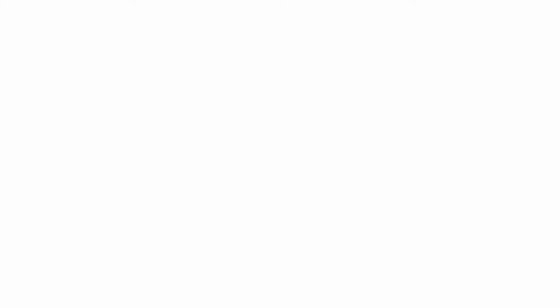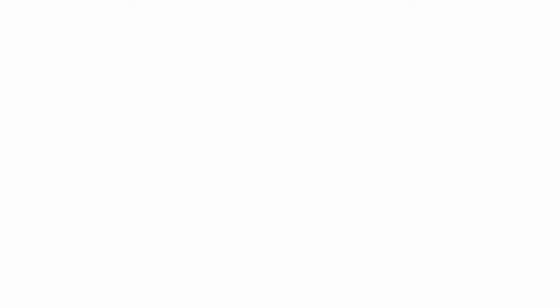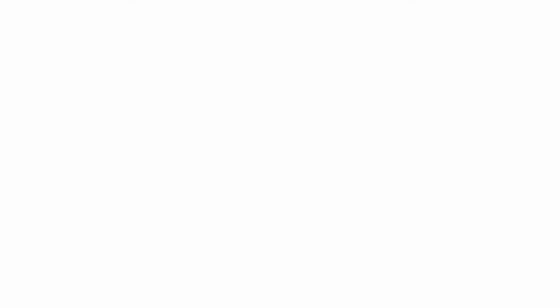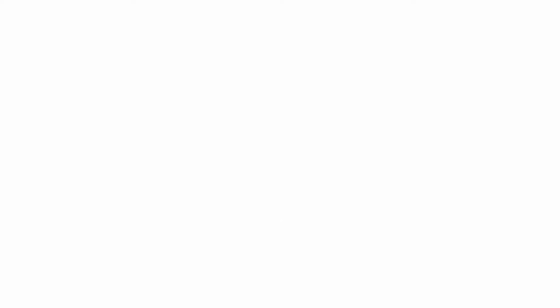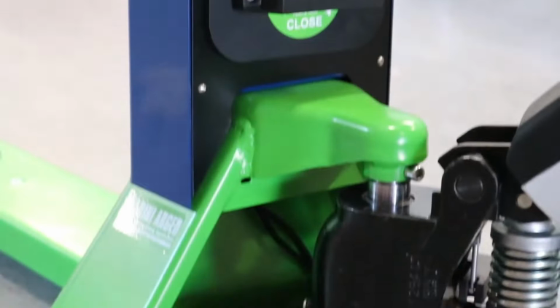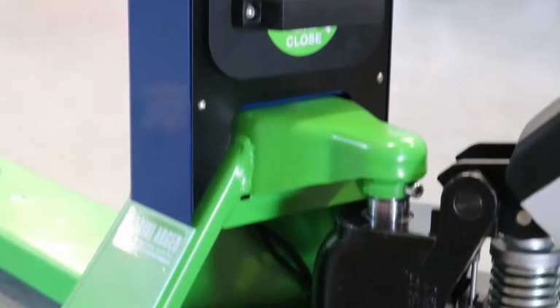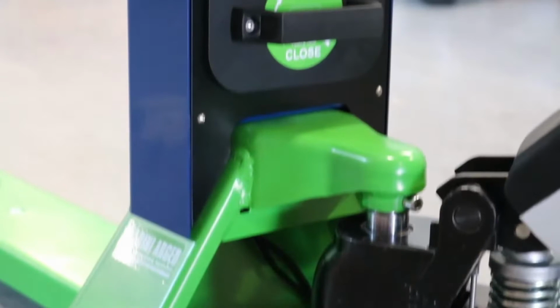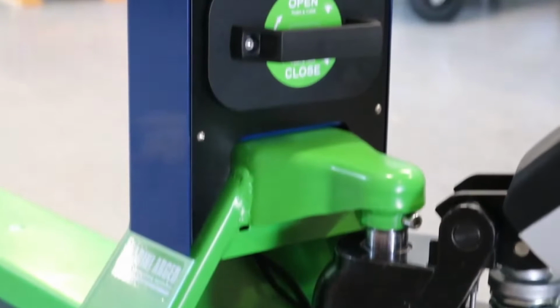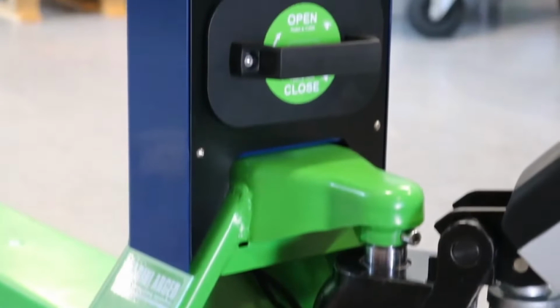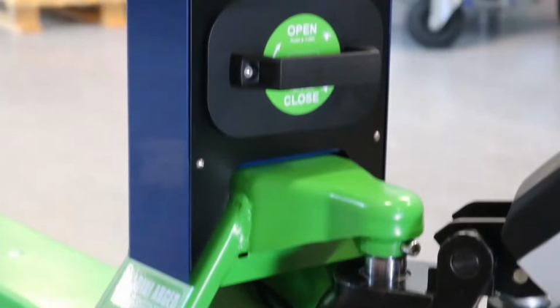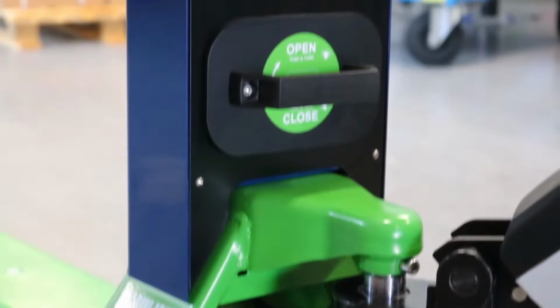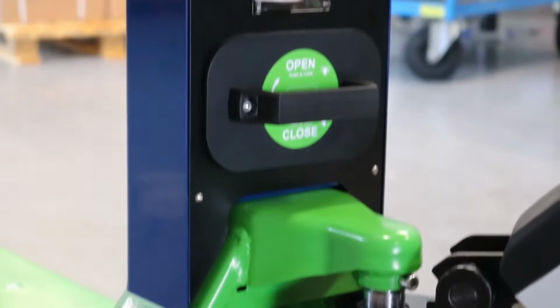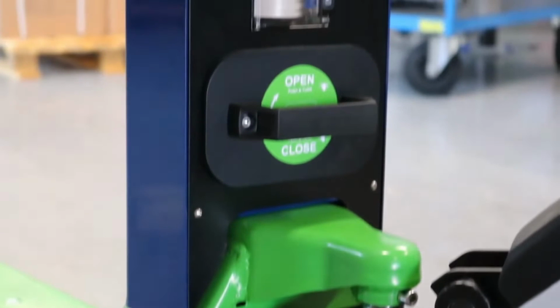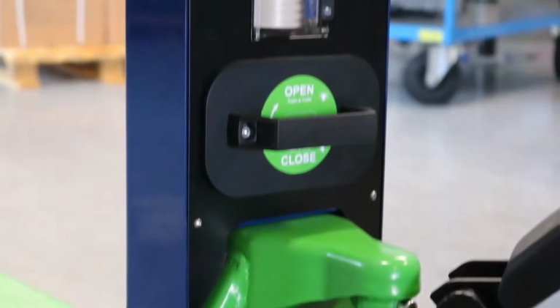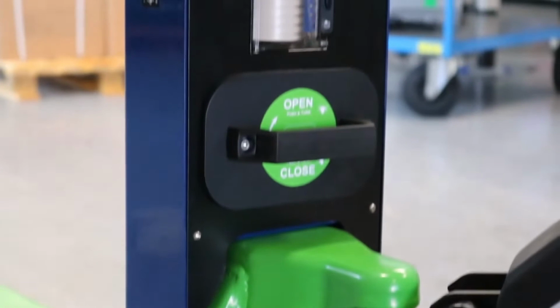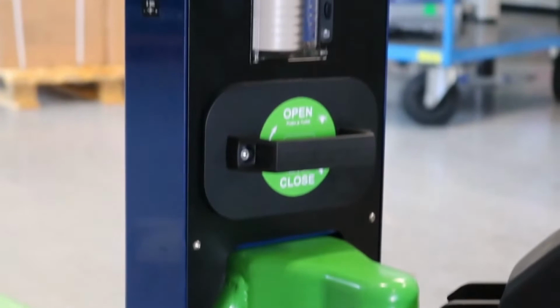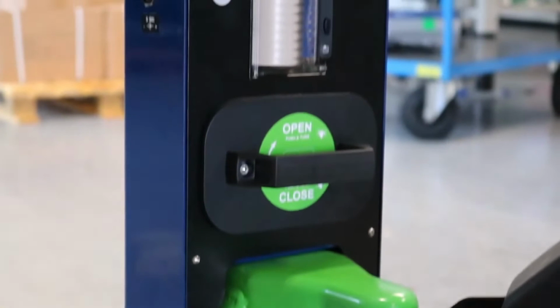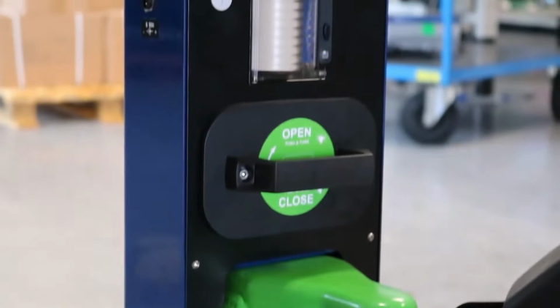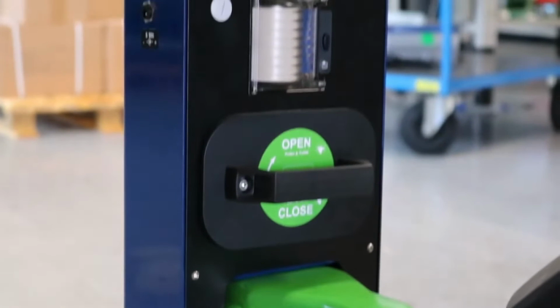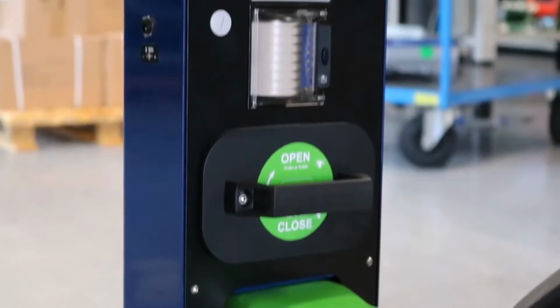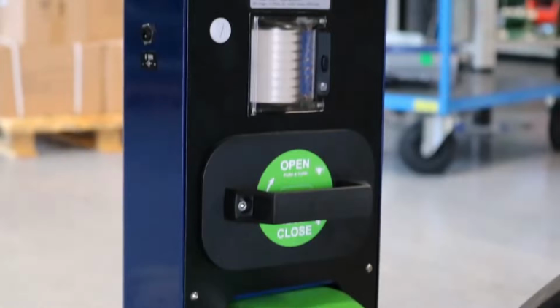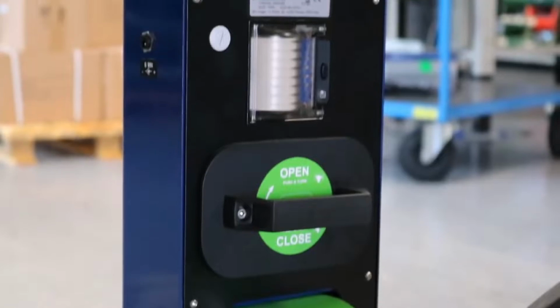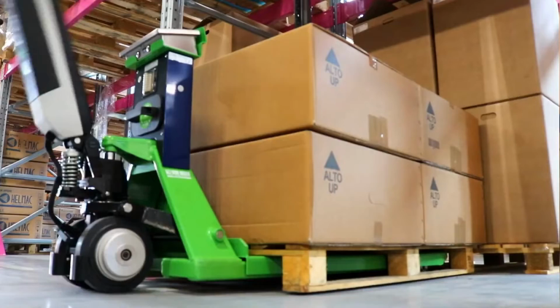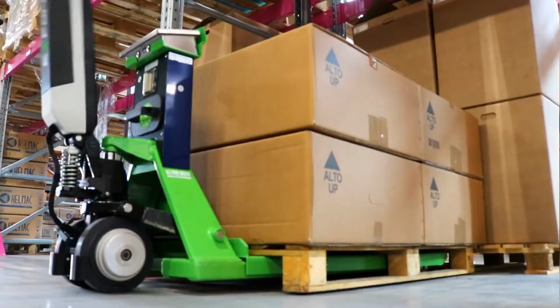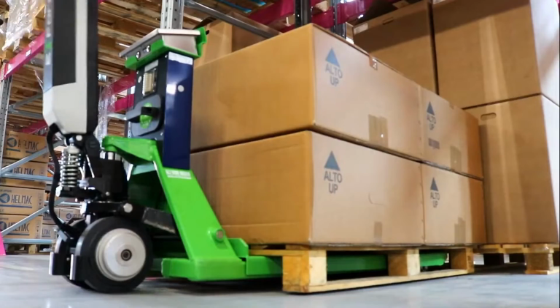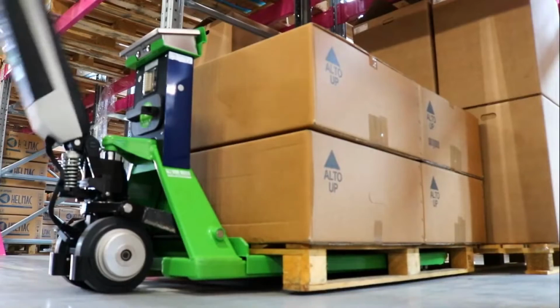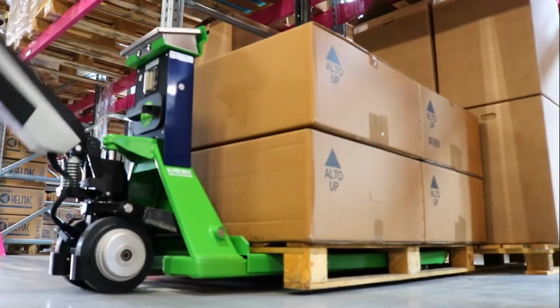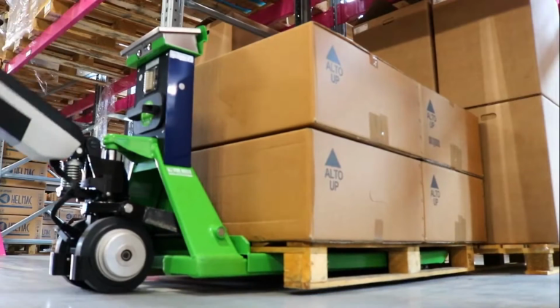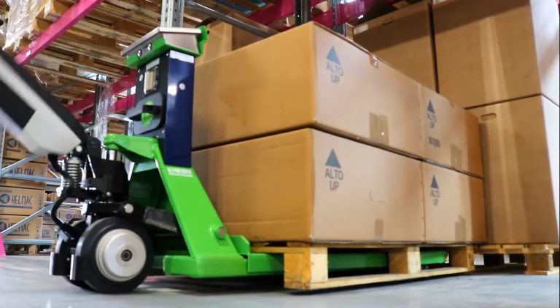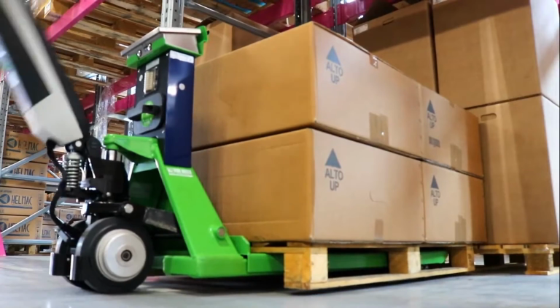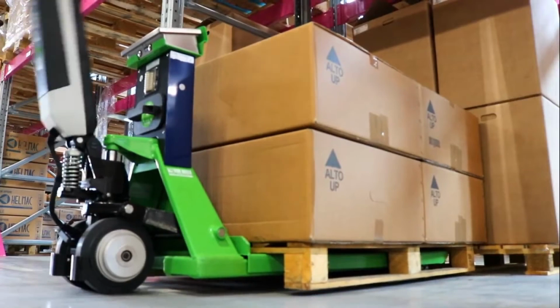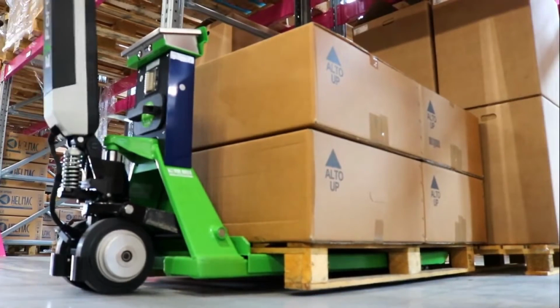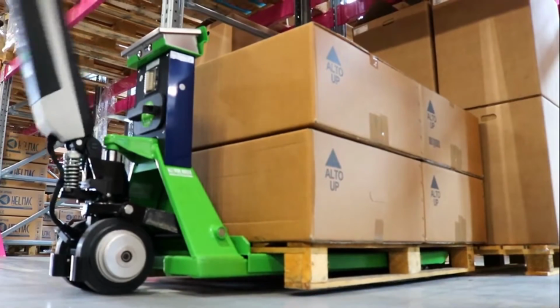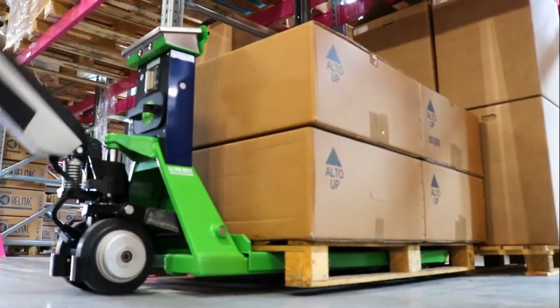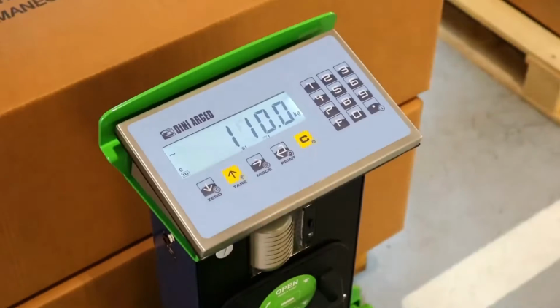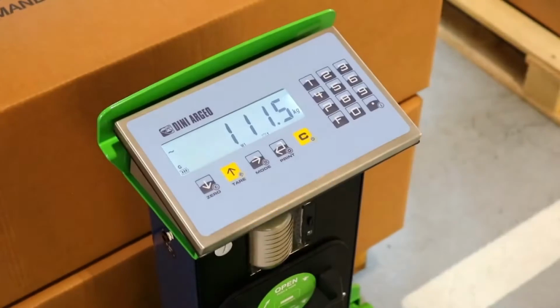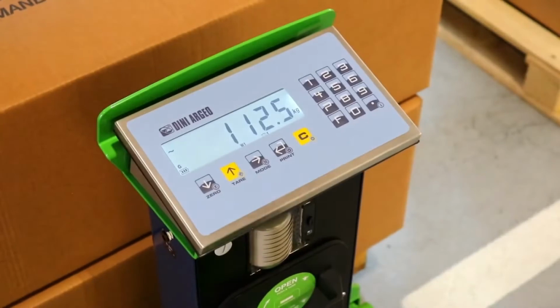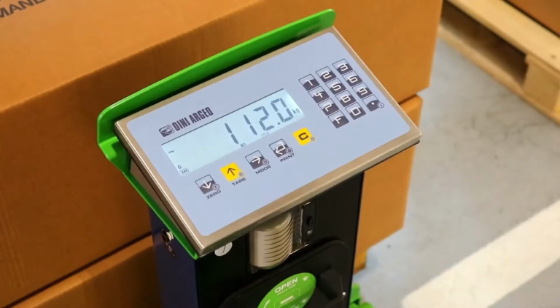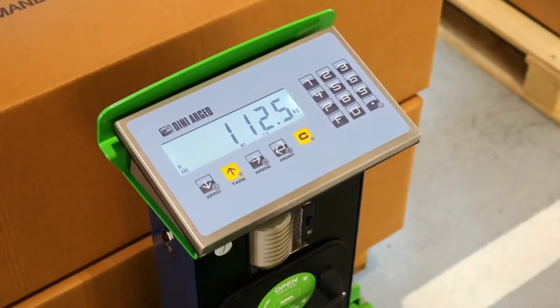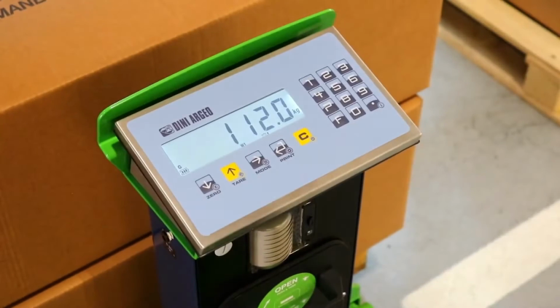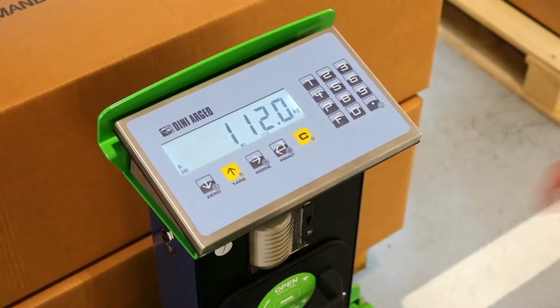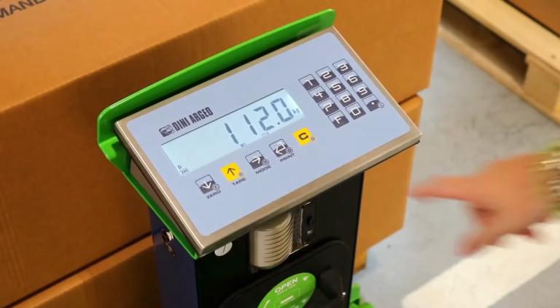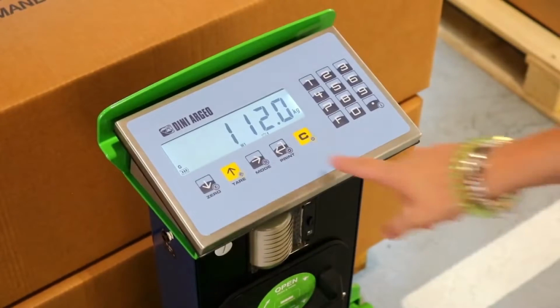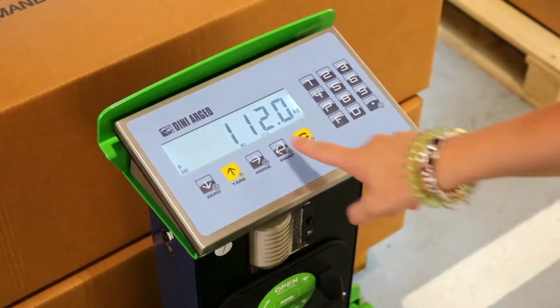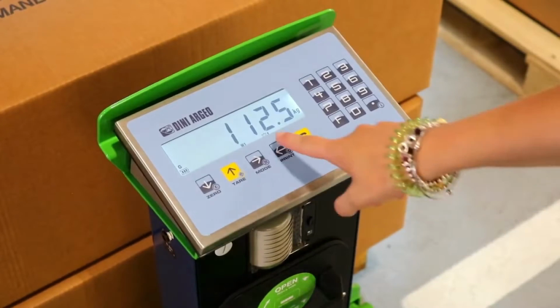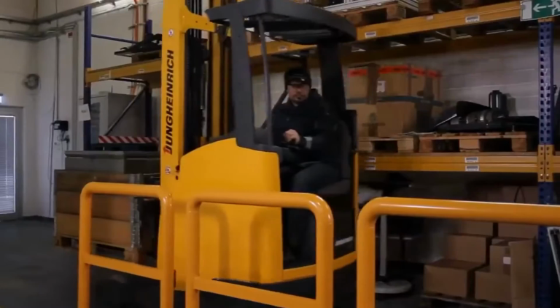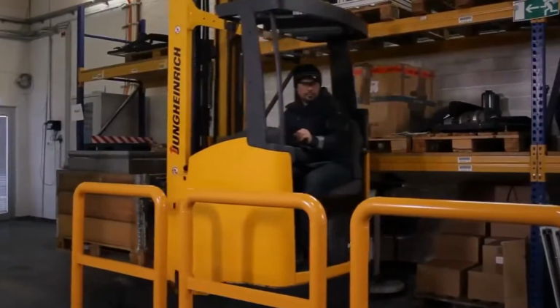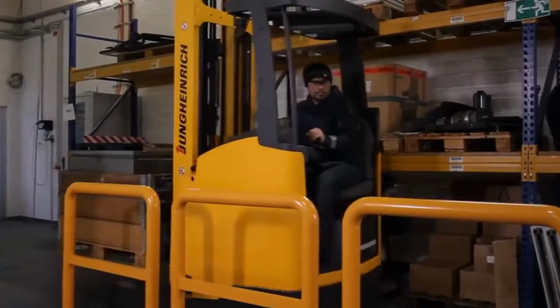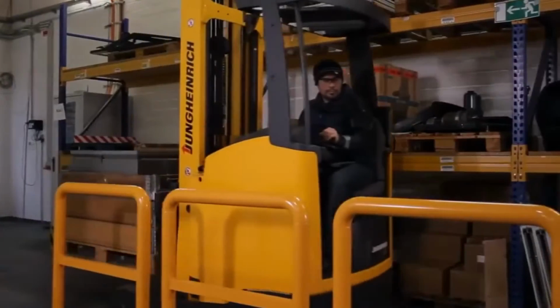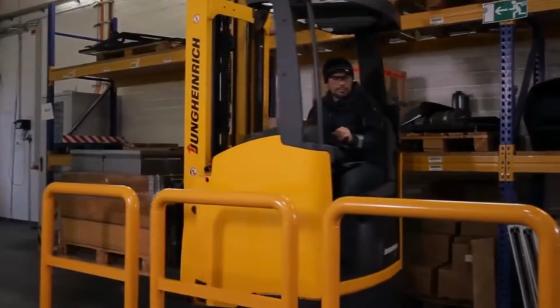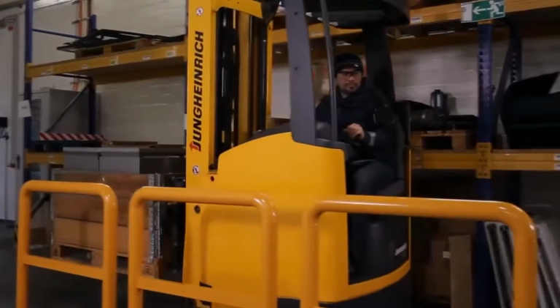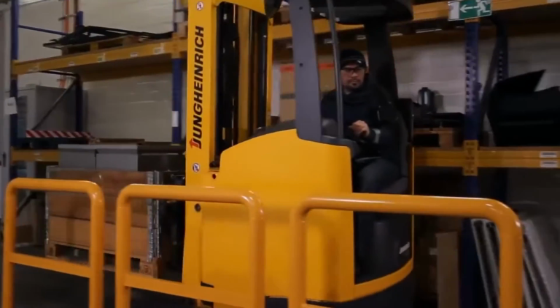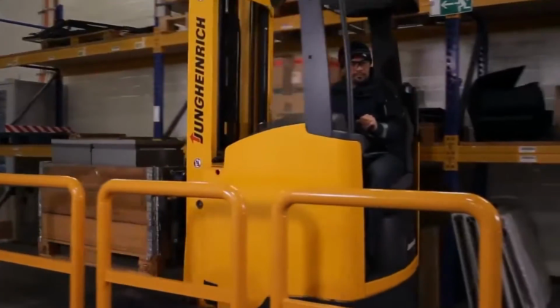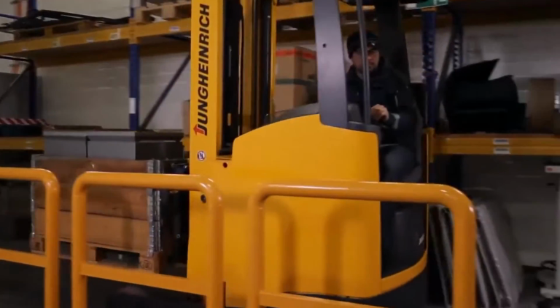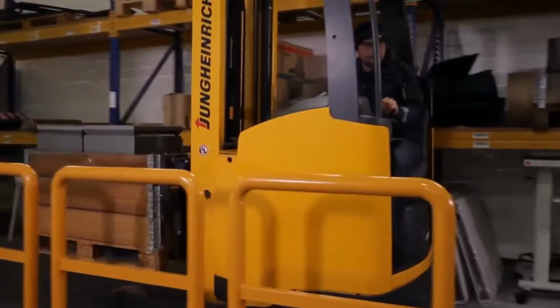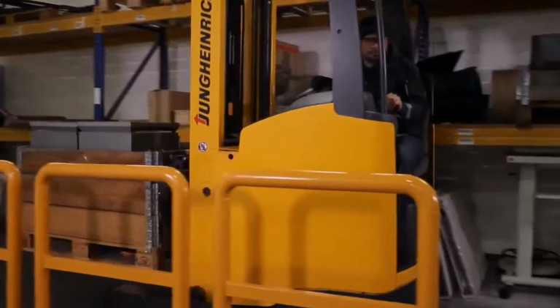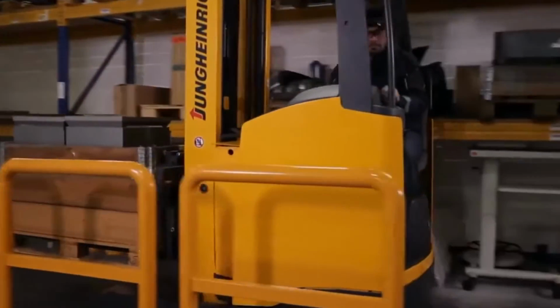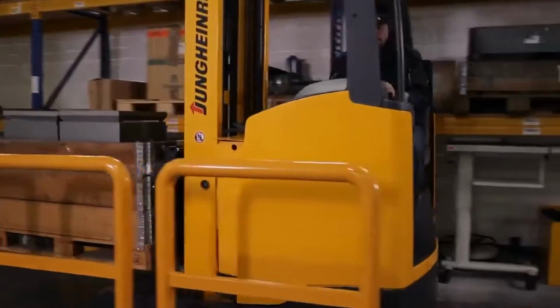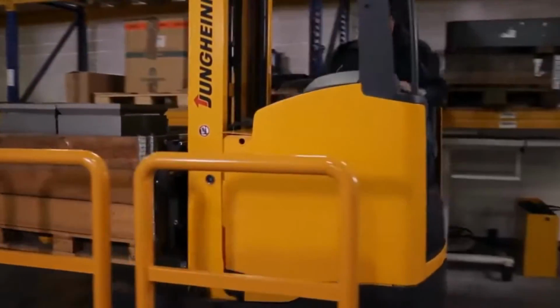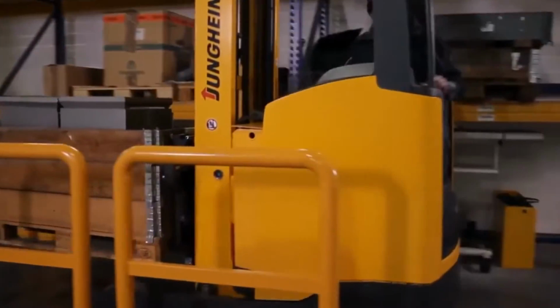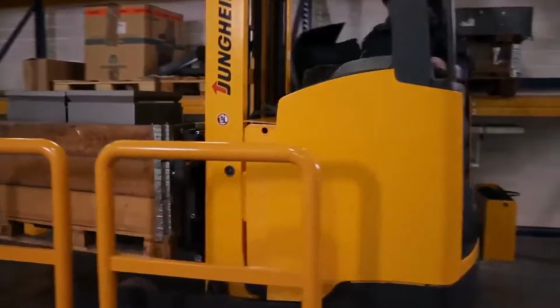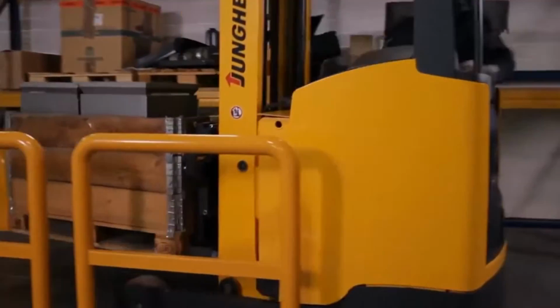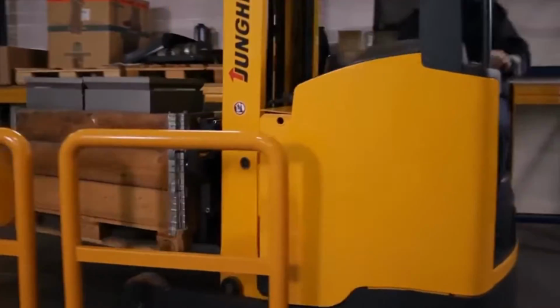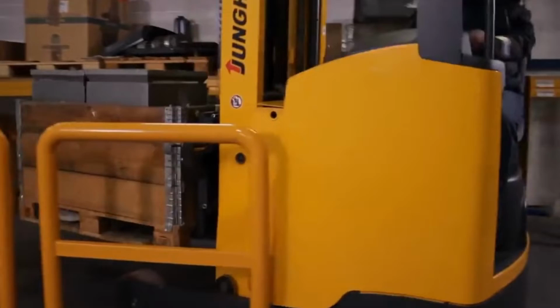Hi, welcome to our channel. In this video, we're going to discuss pallet jack safety sensors and how they prevent accidents.